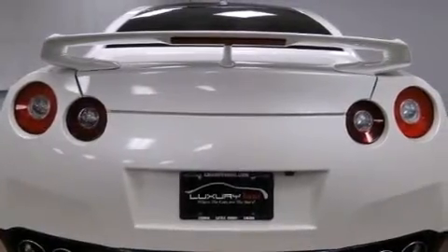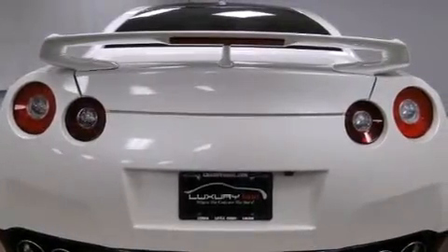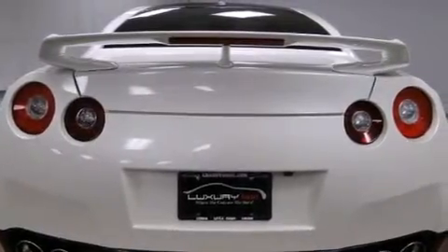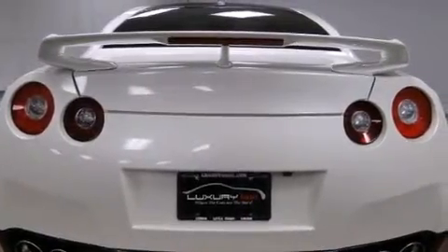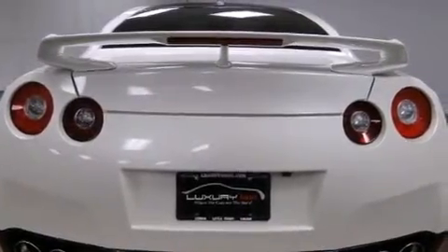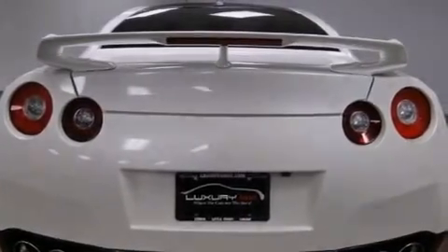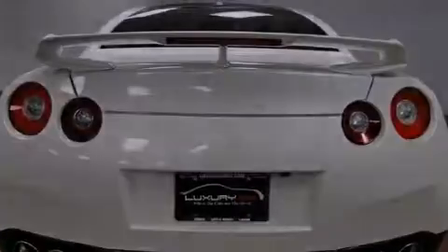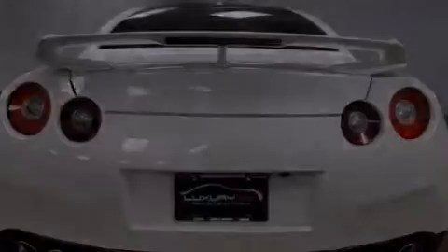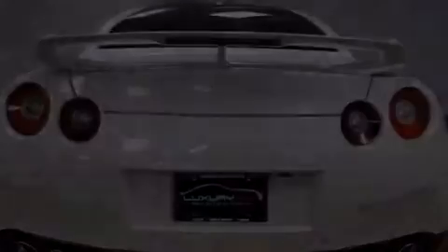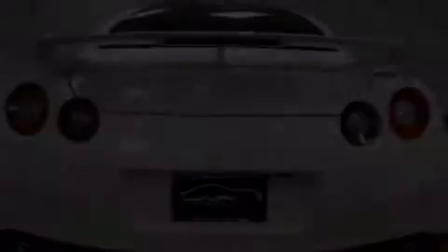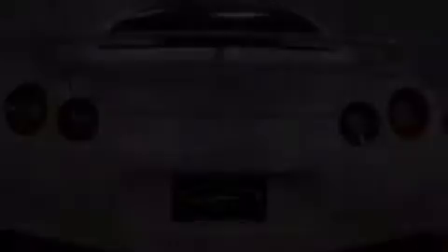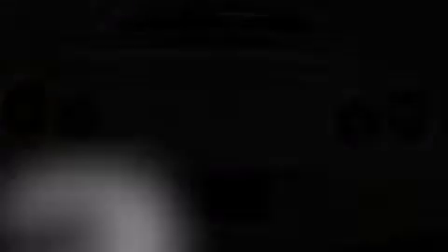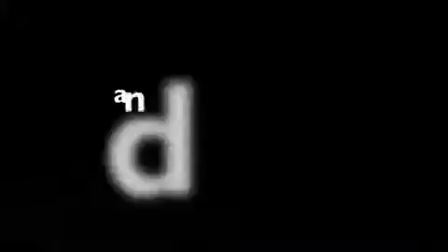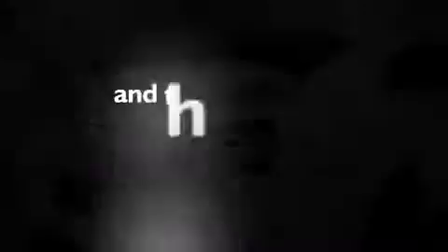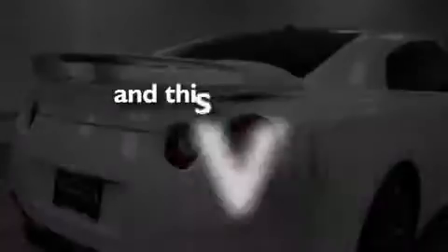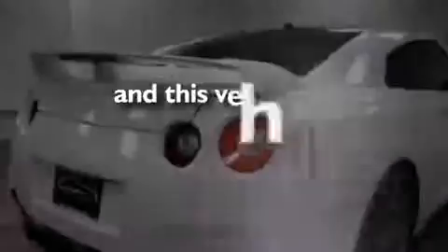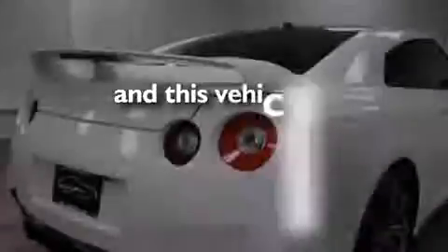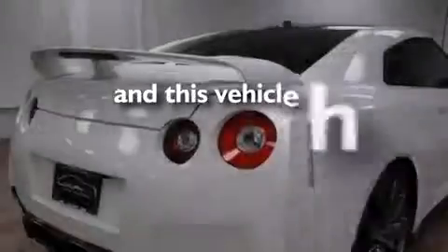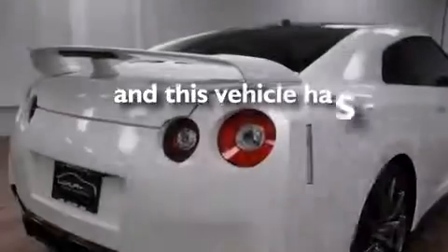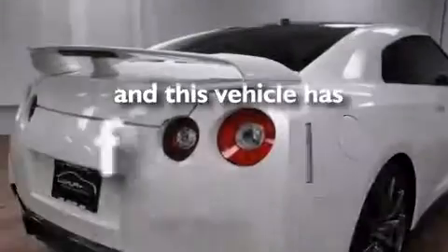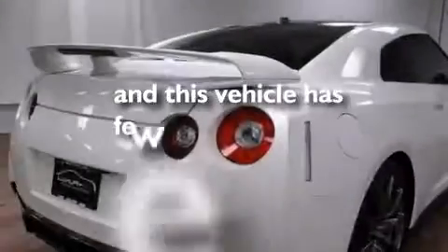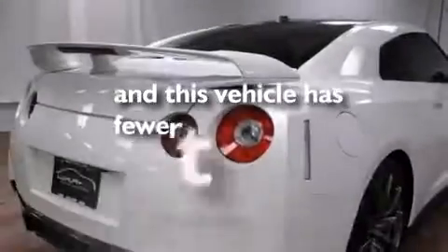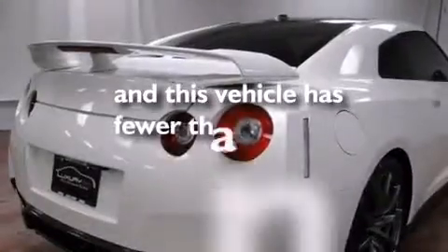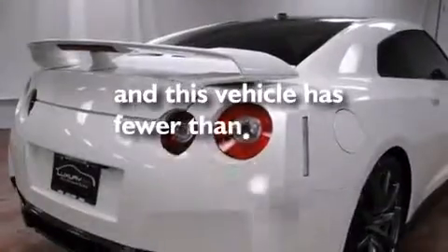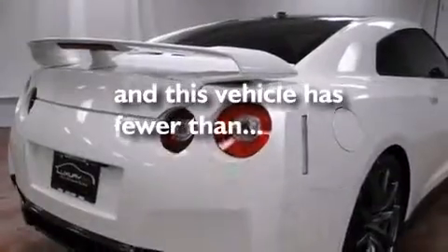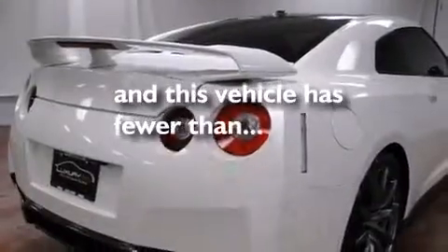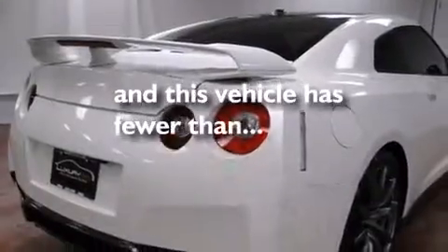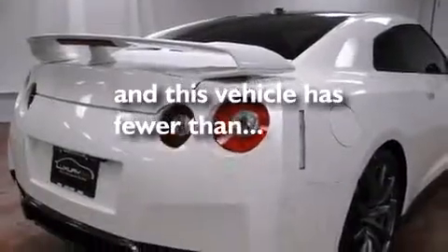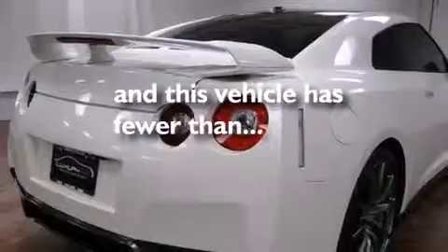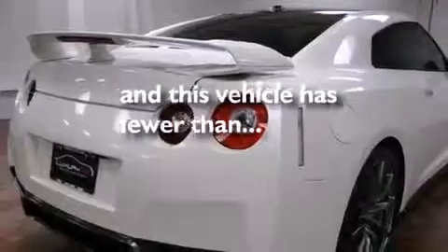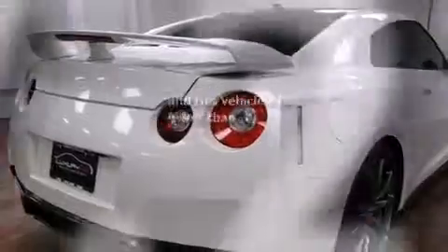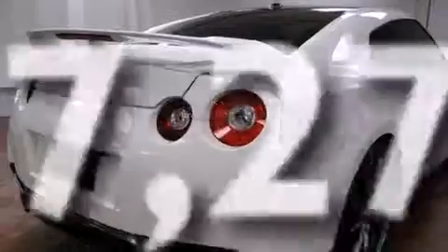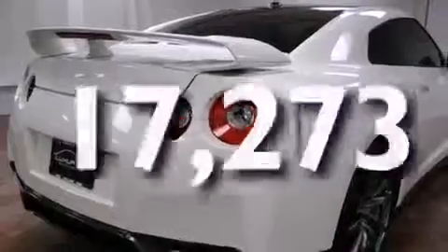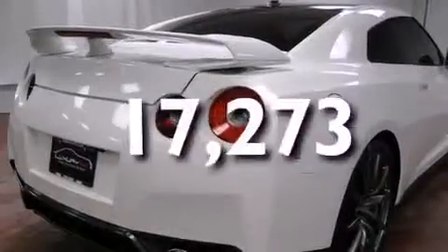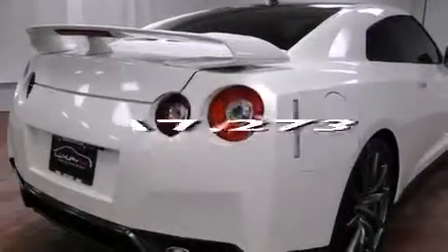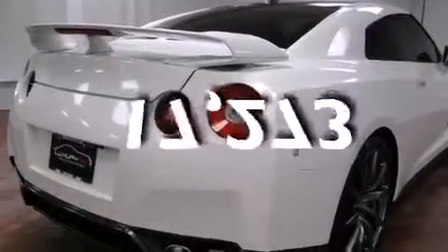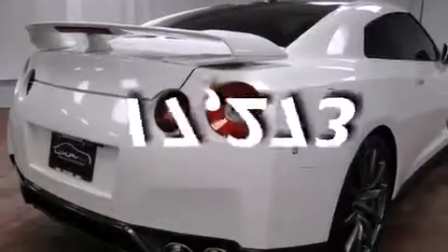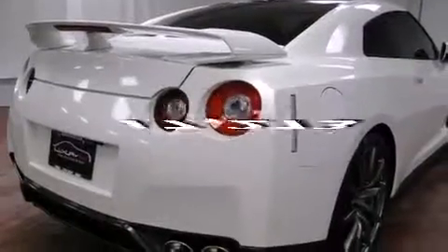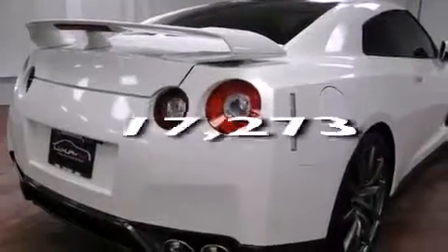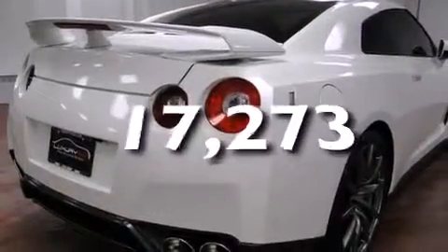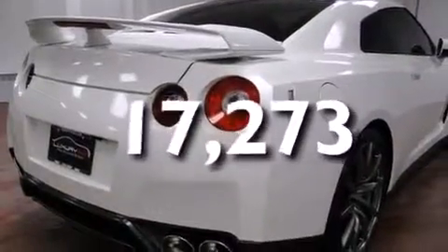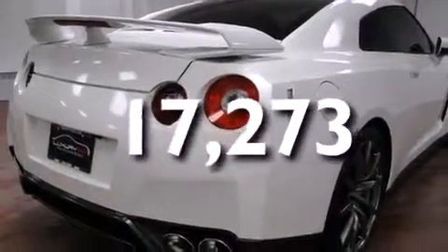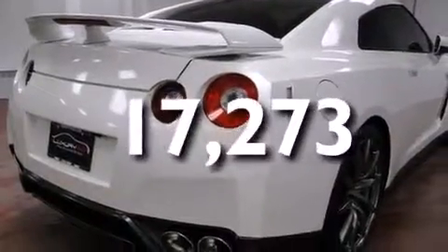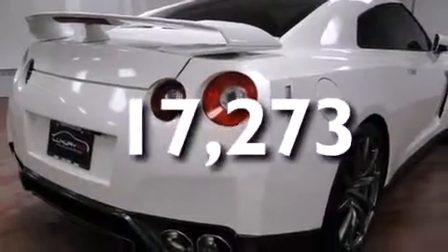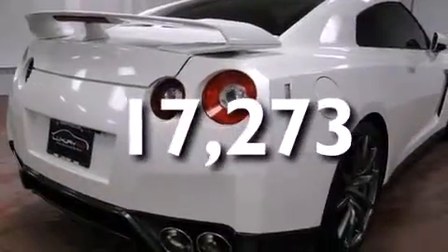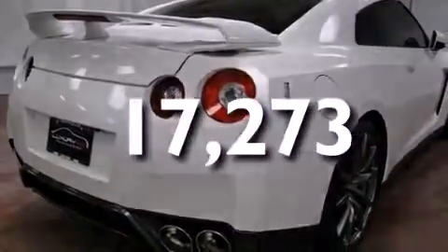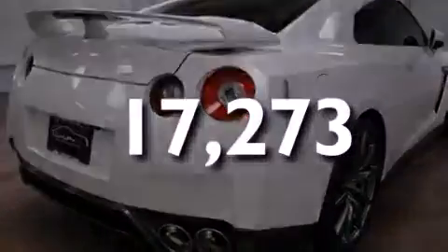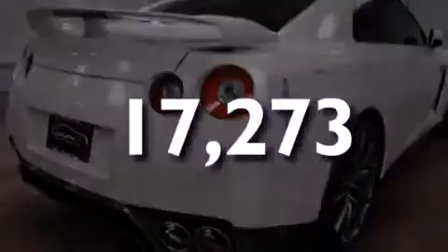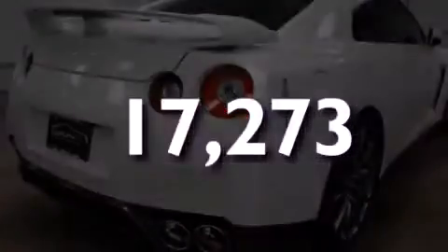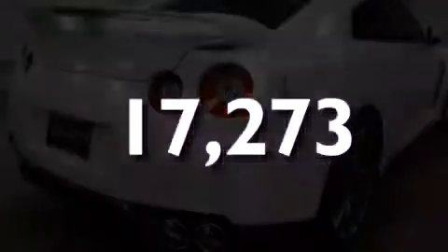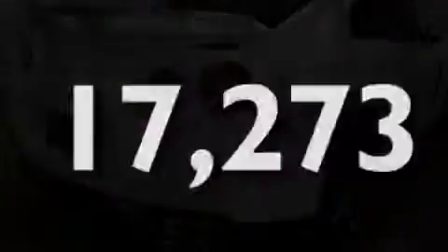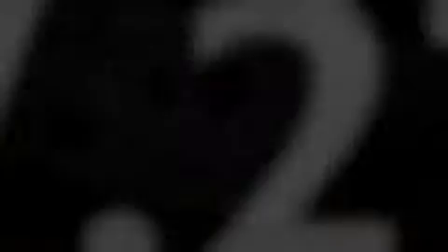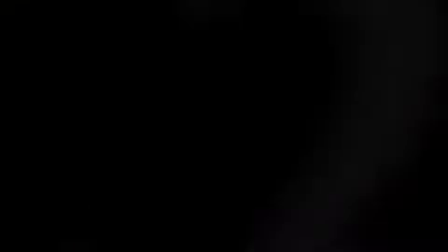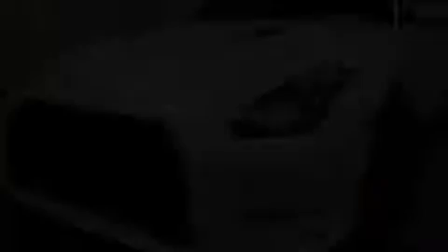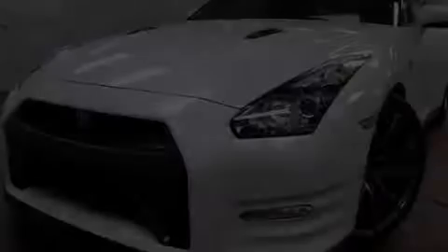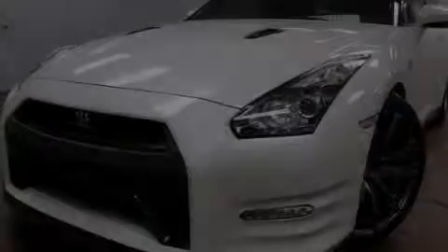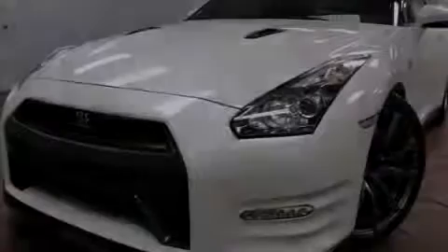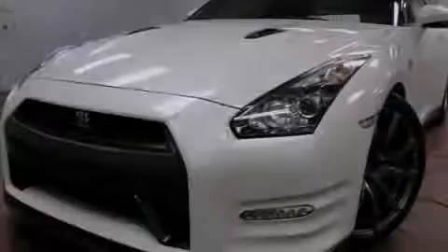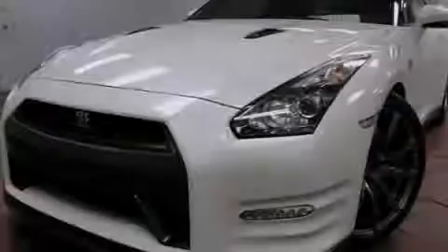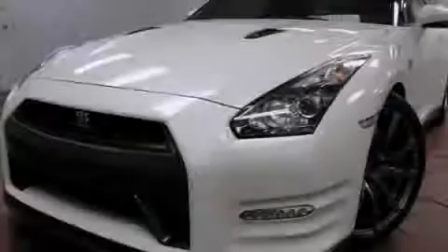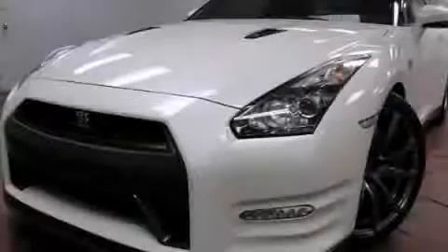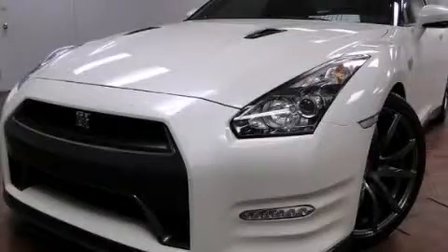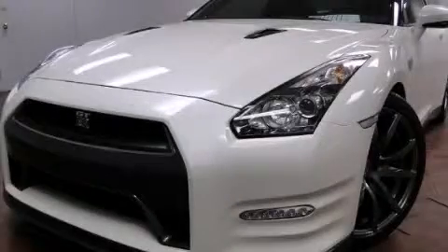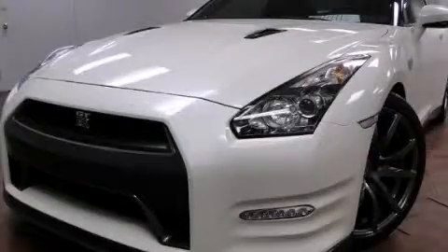This vehicle has less than 18,000 miles. Call or visit us right now and arrange your test drive today.